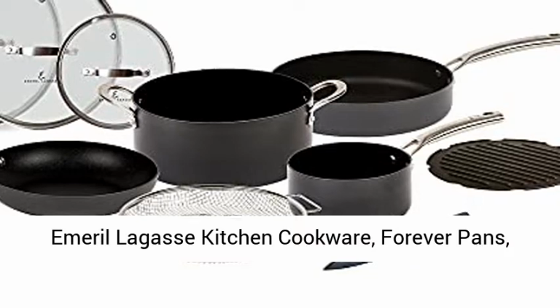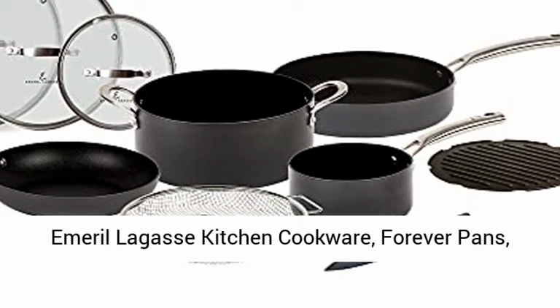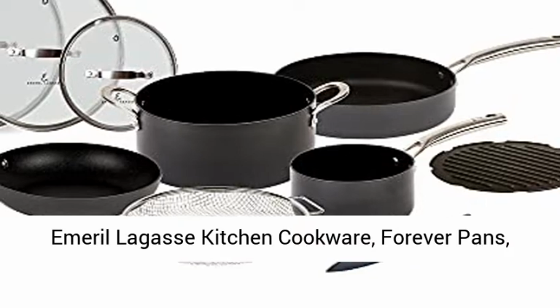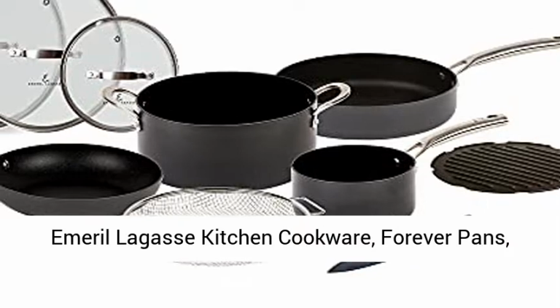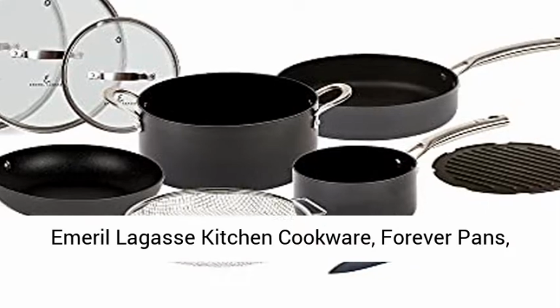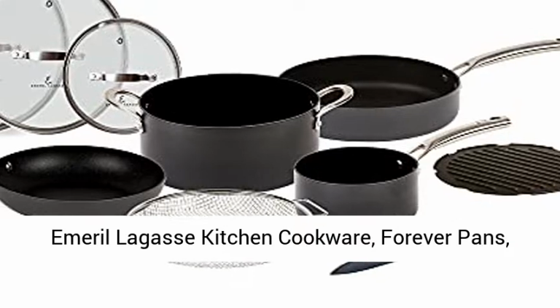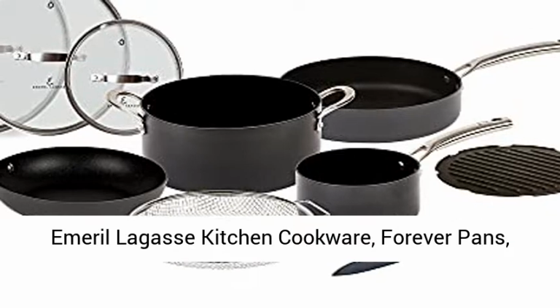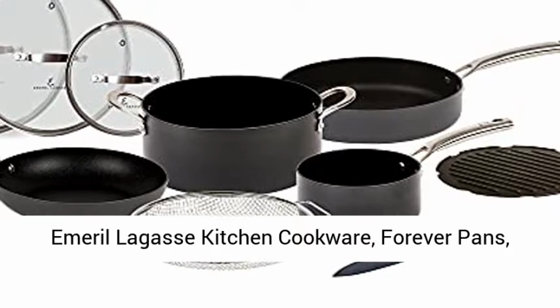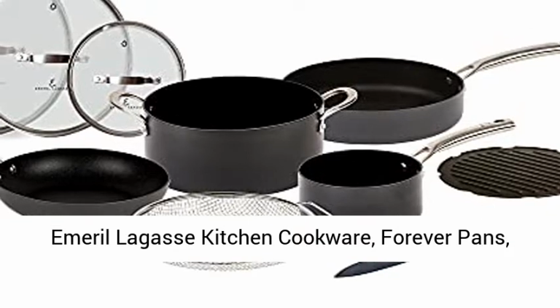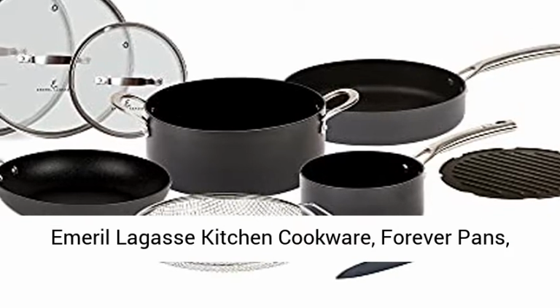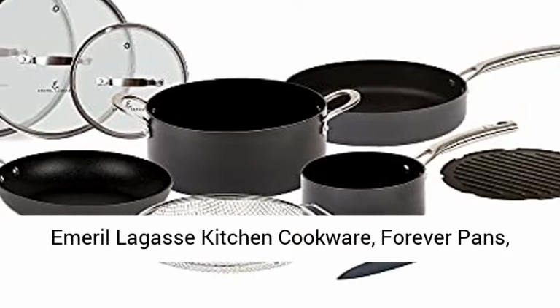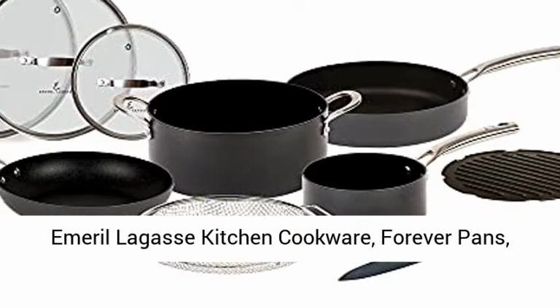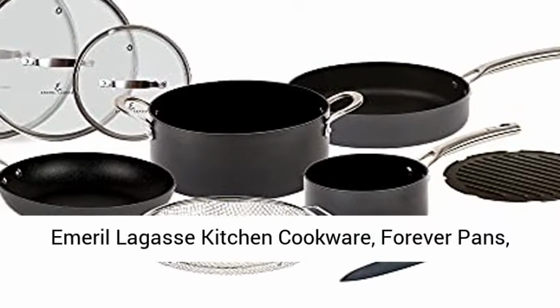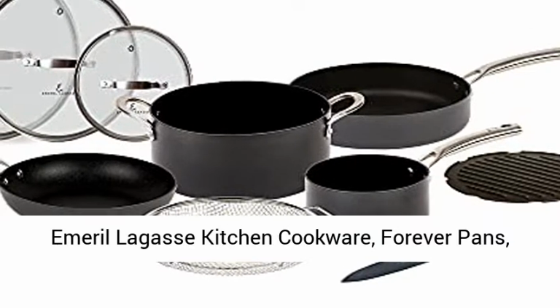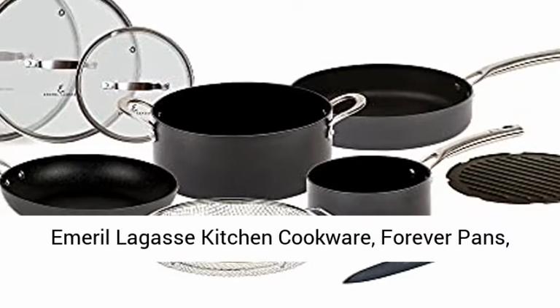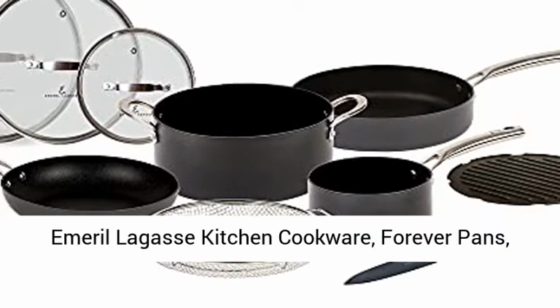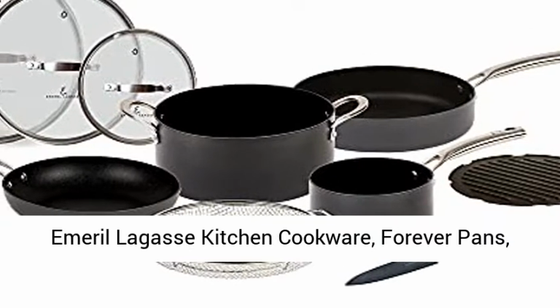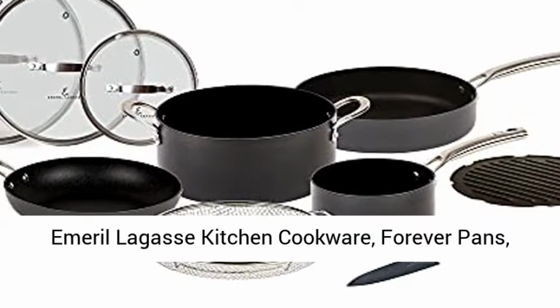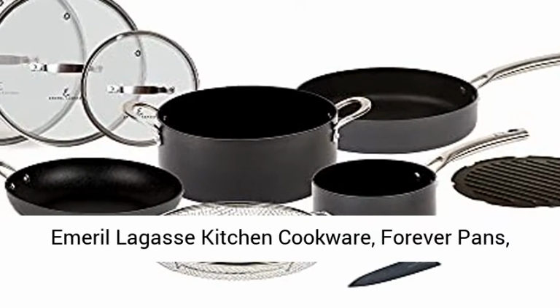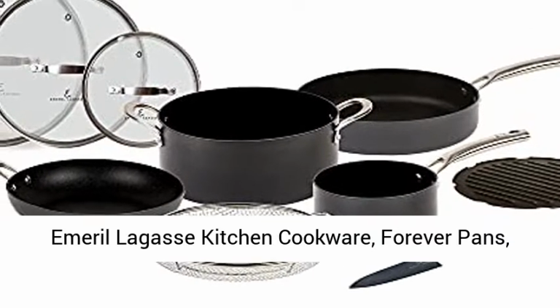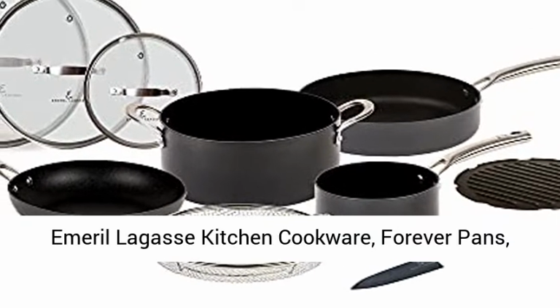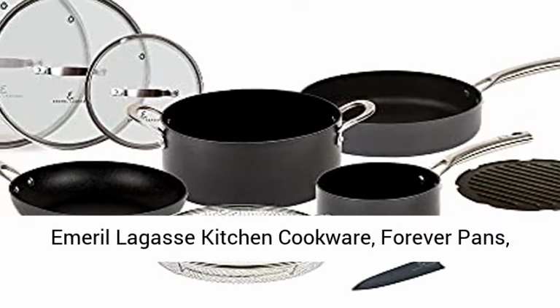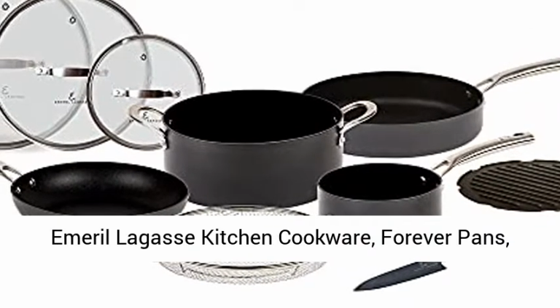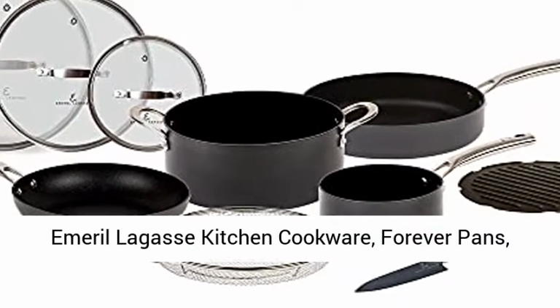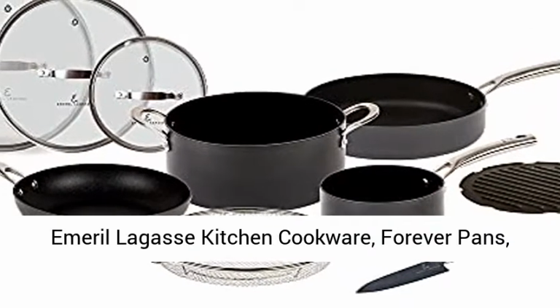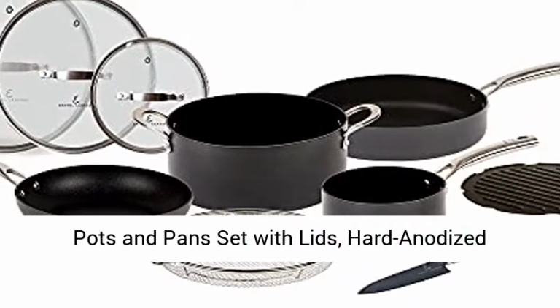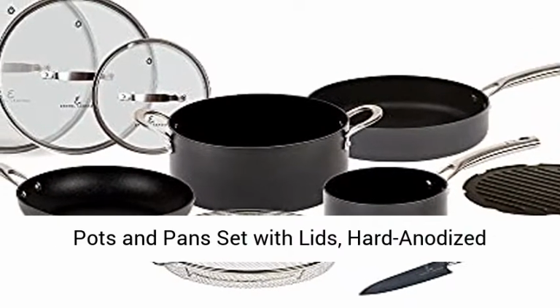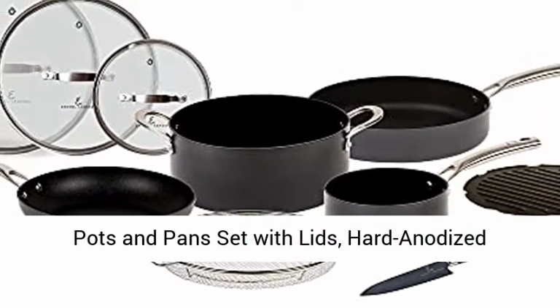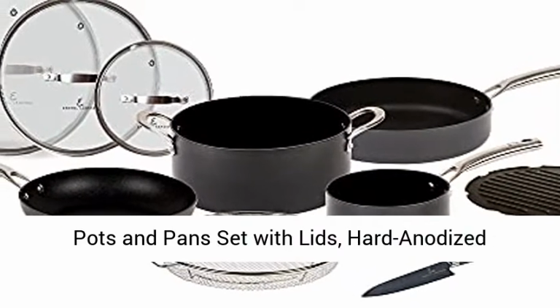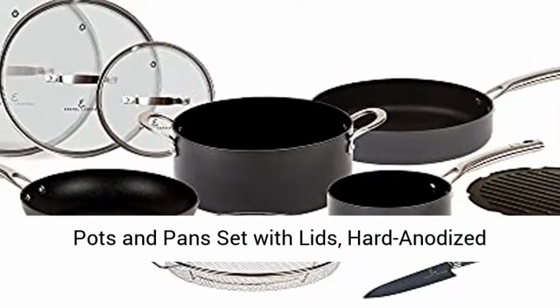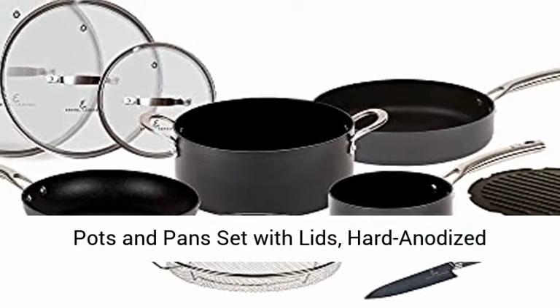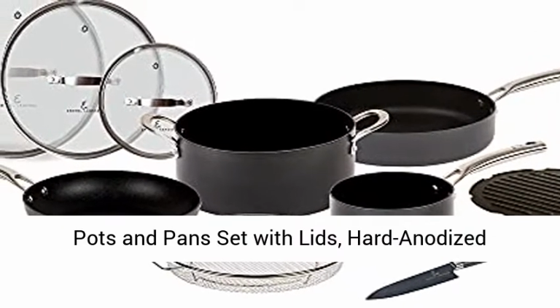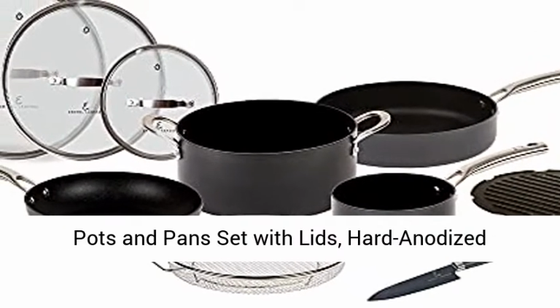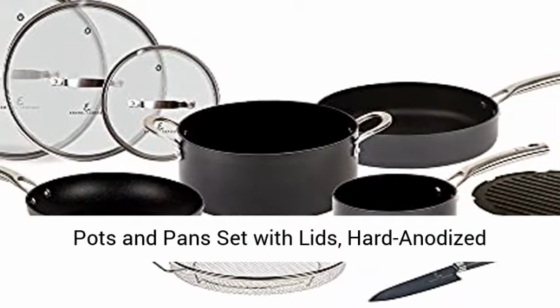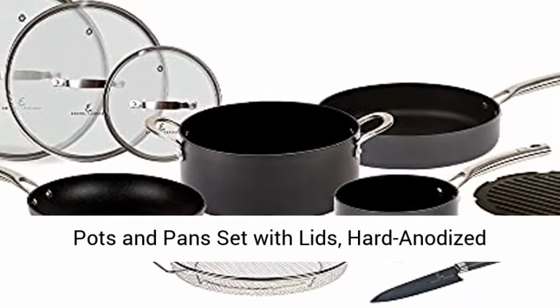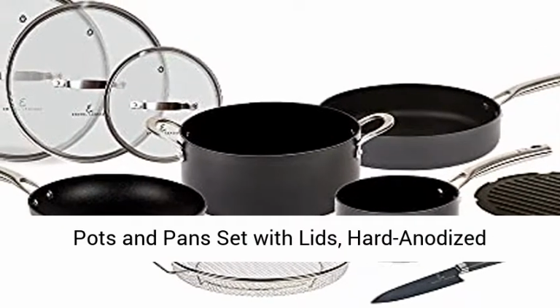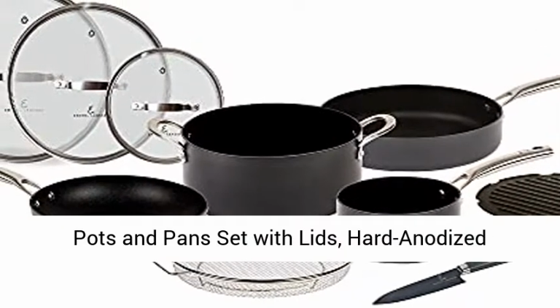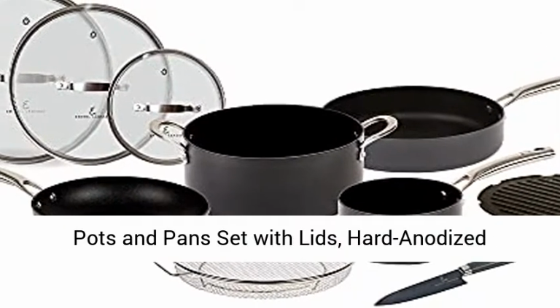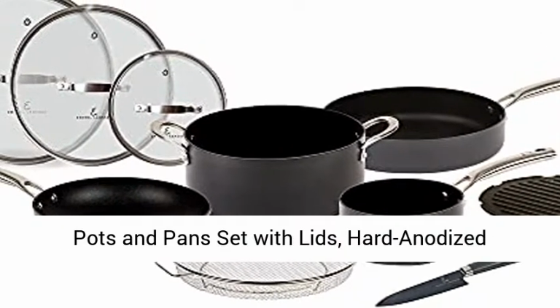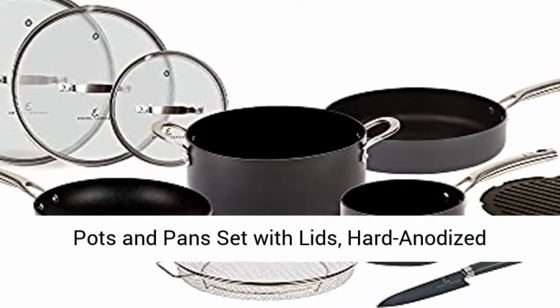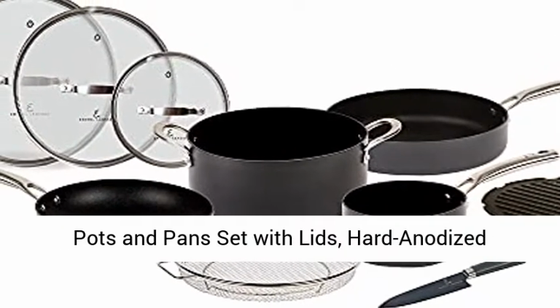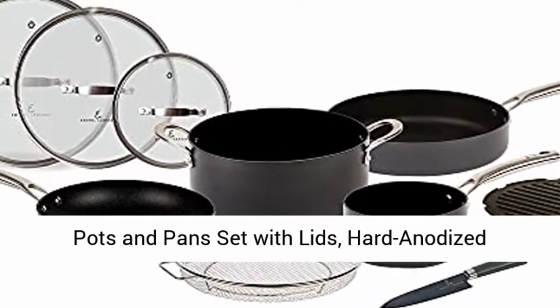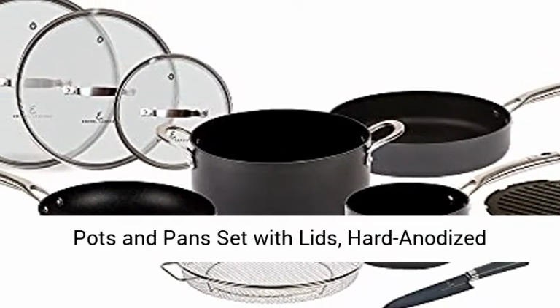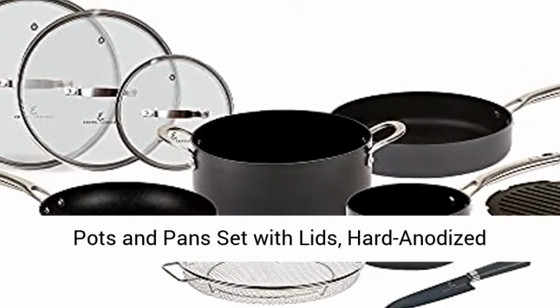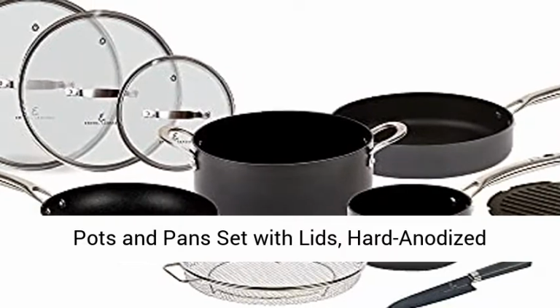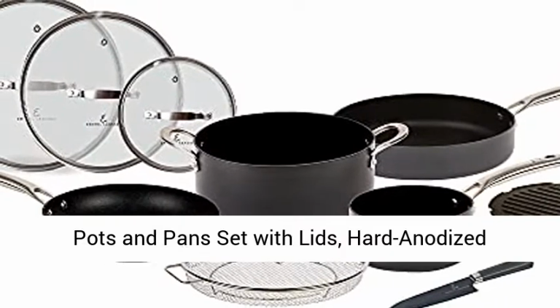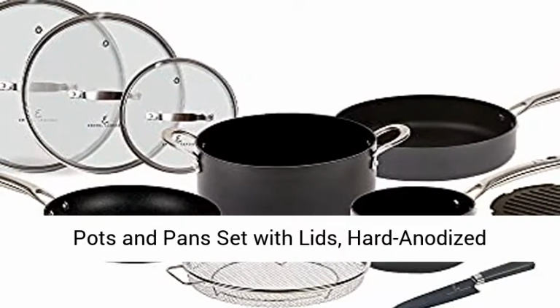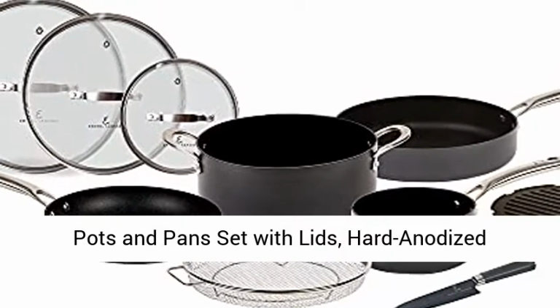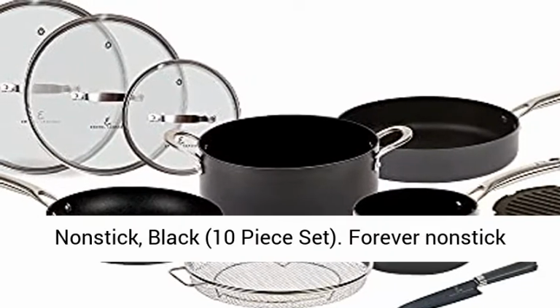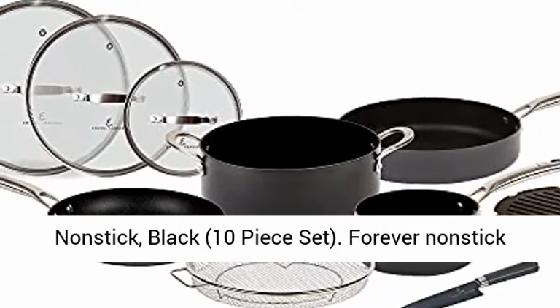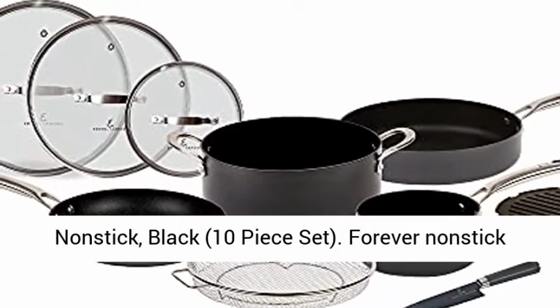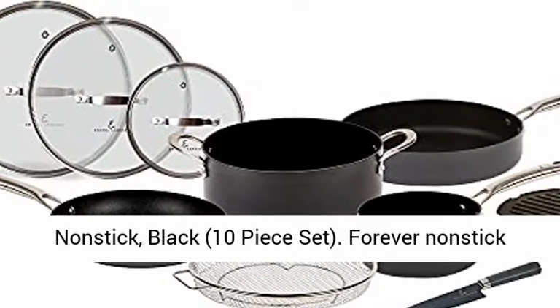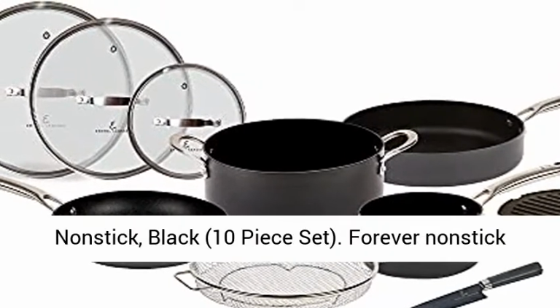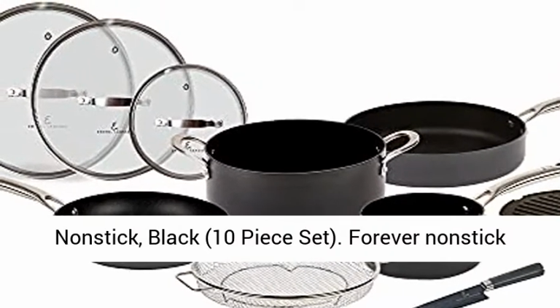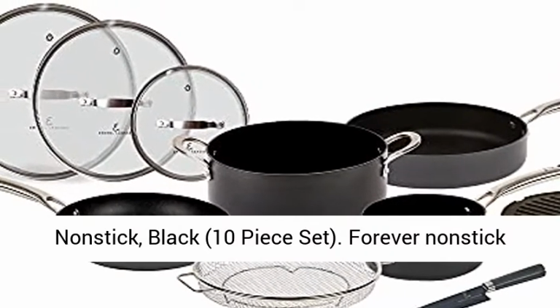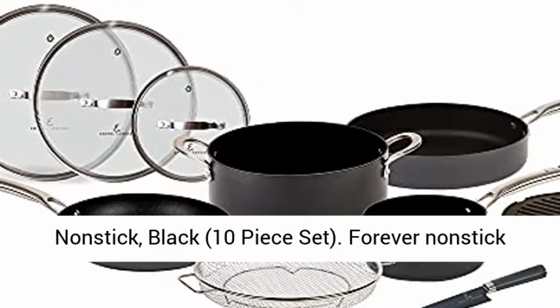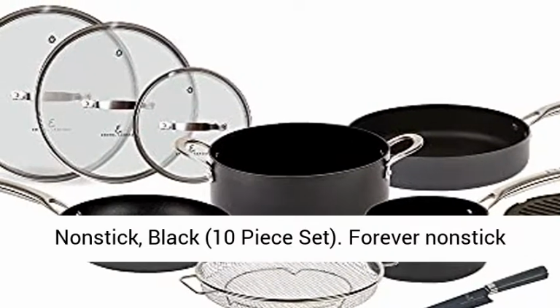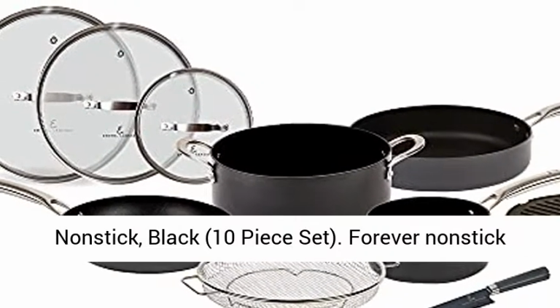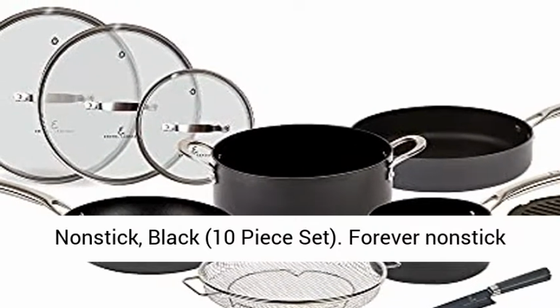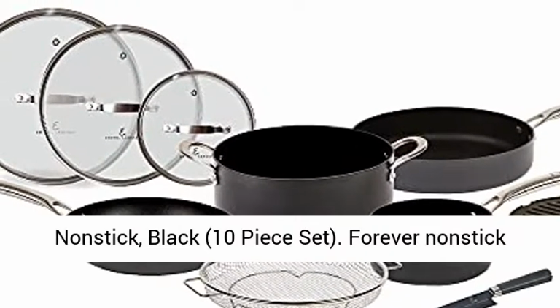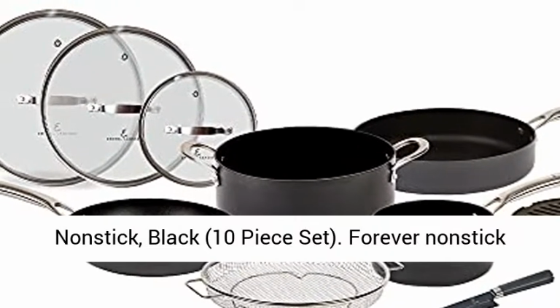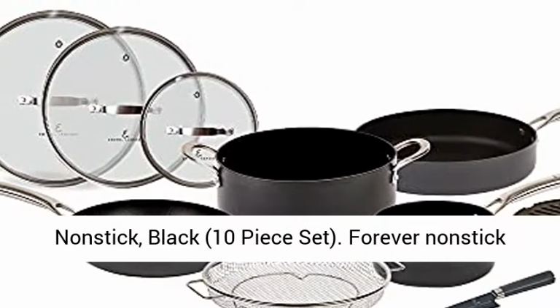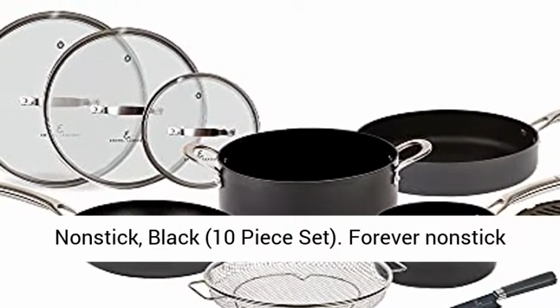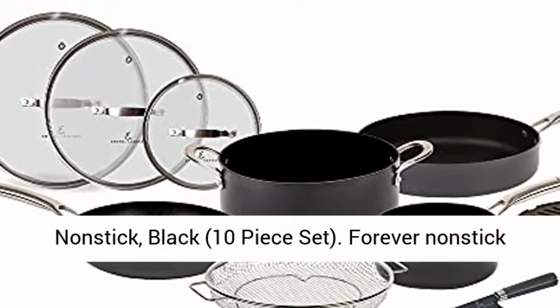Emeril Lagasse Kitchen Cookware, Forever Pans, Pots and Pans Set with Lids, Hard Anodized Nonstick Black 10-Piece Set.